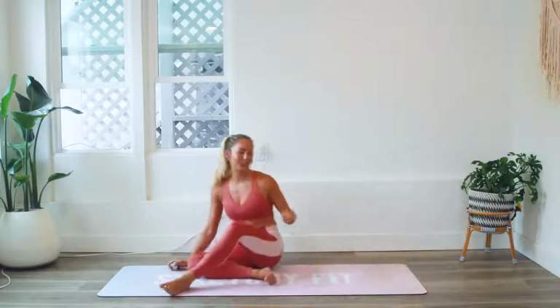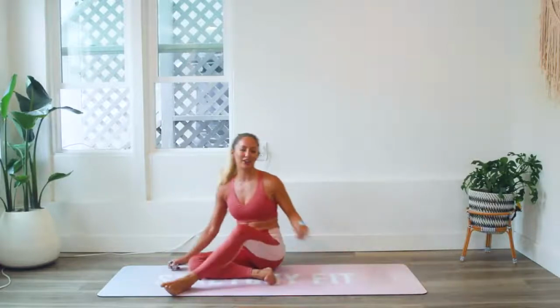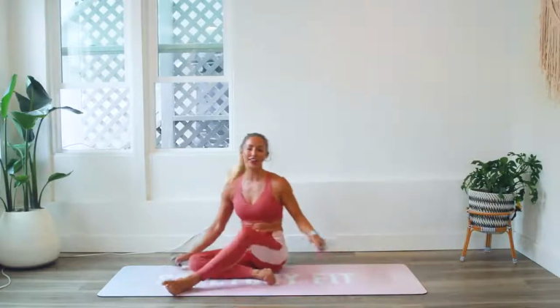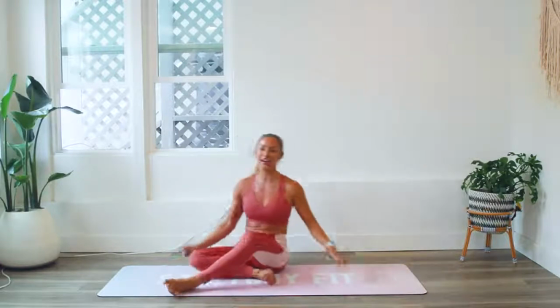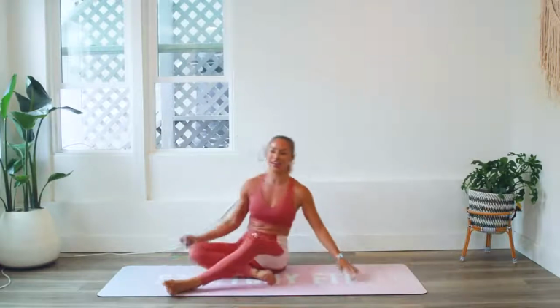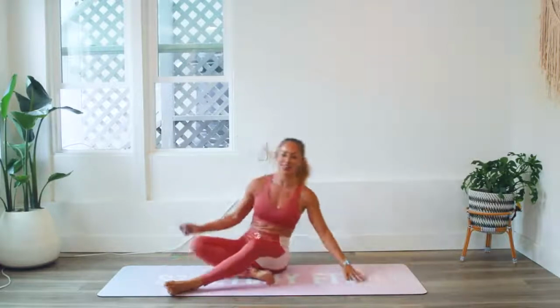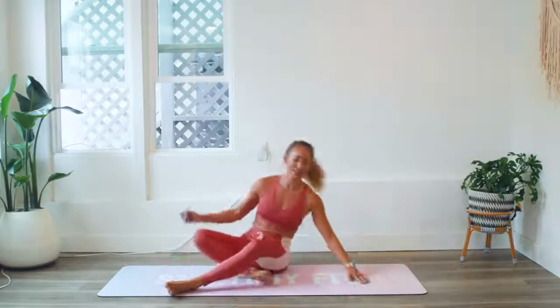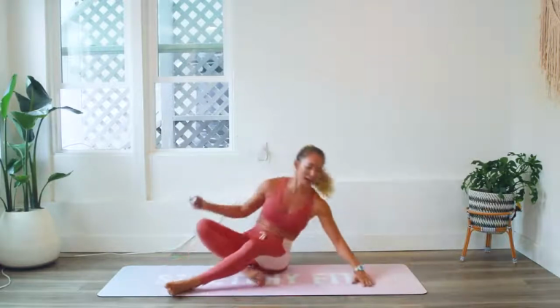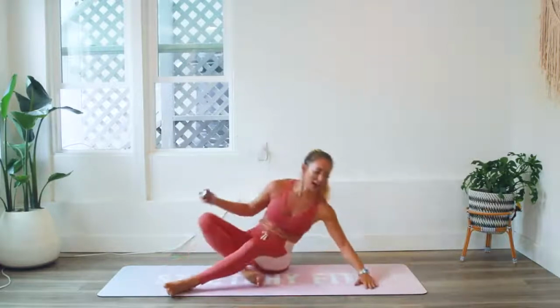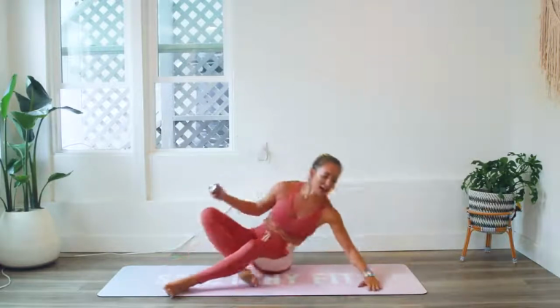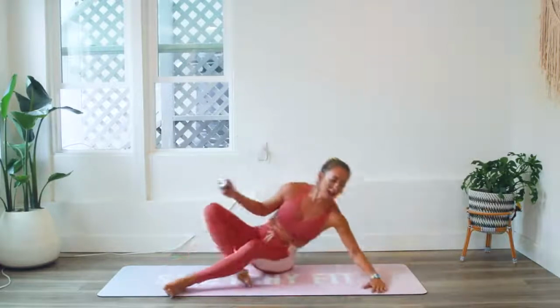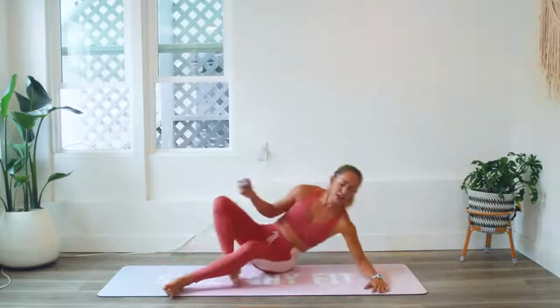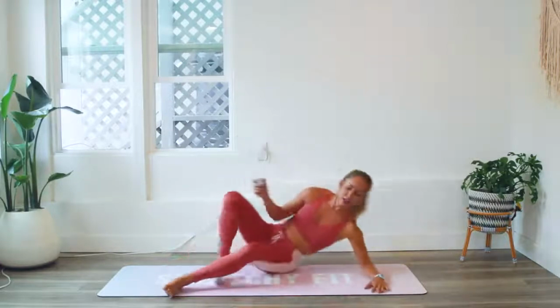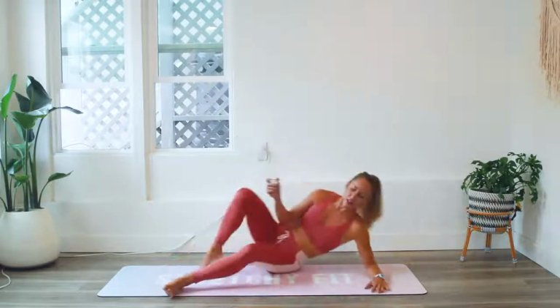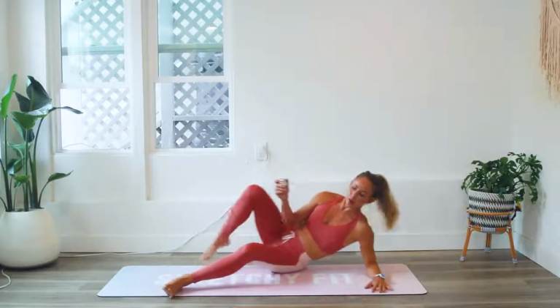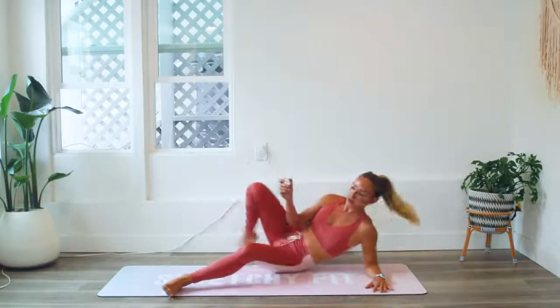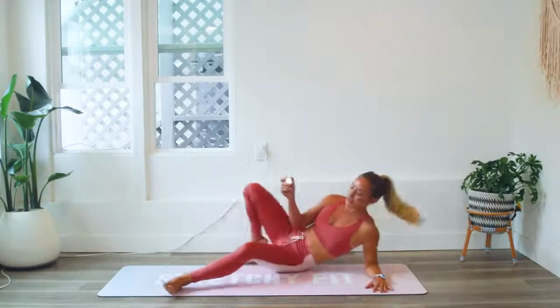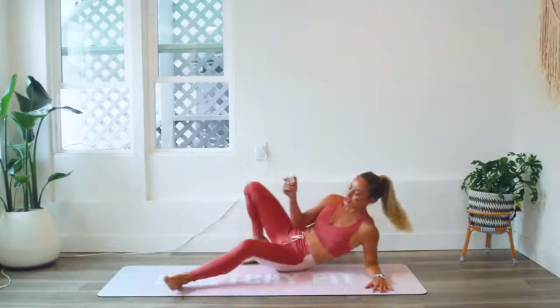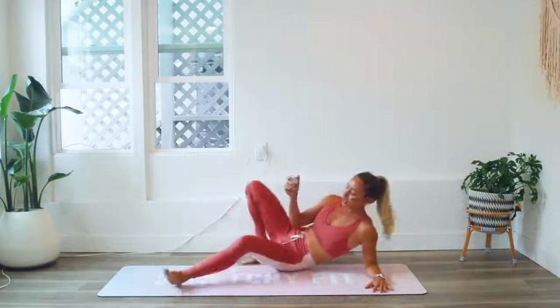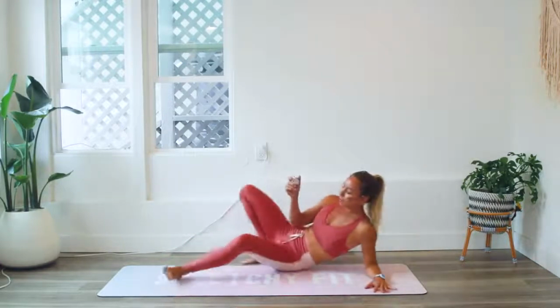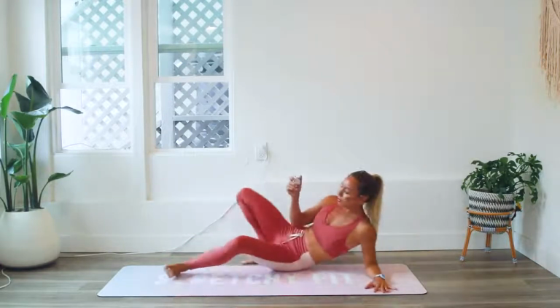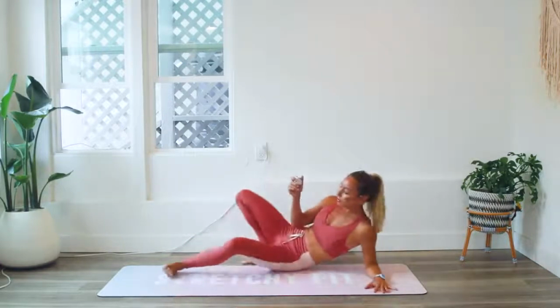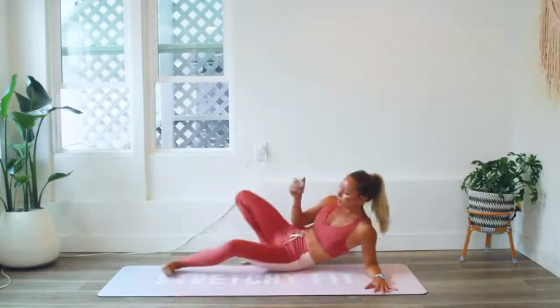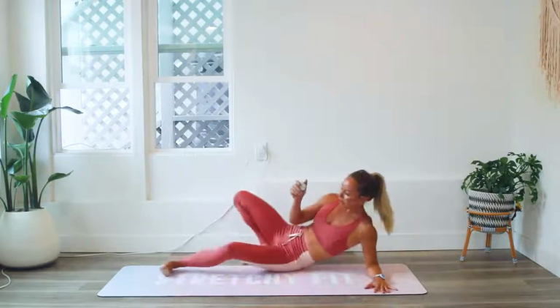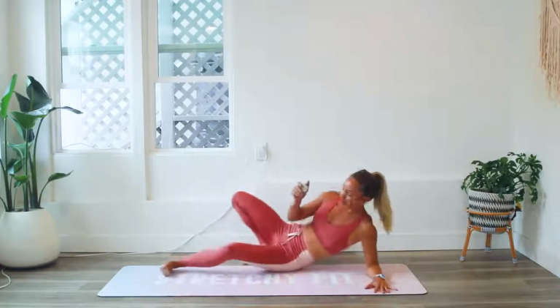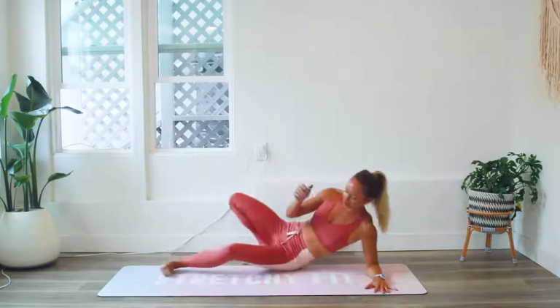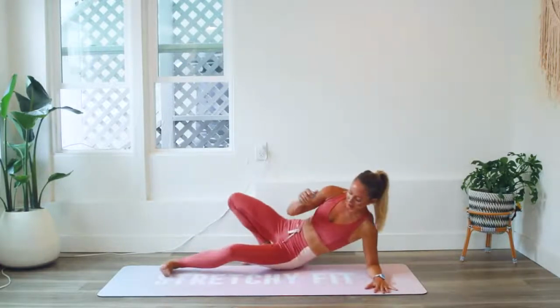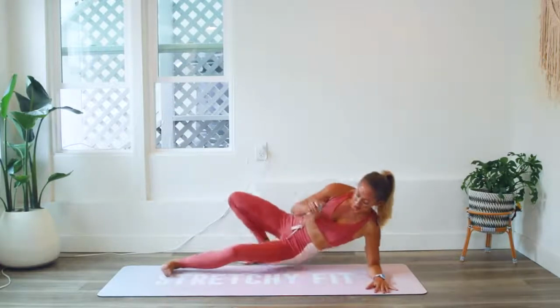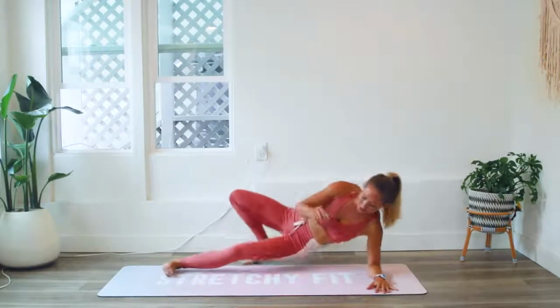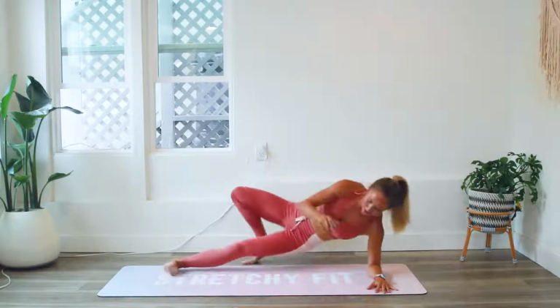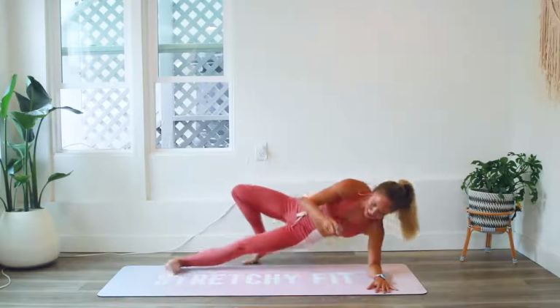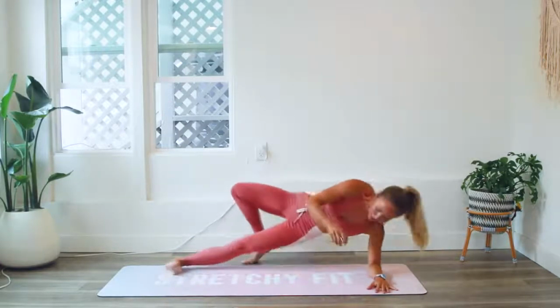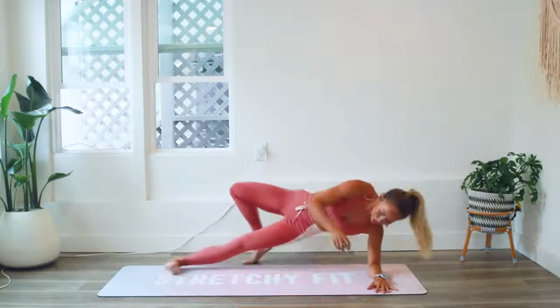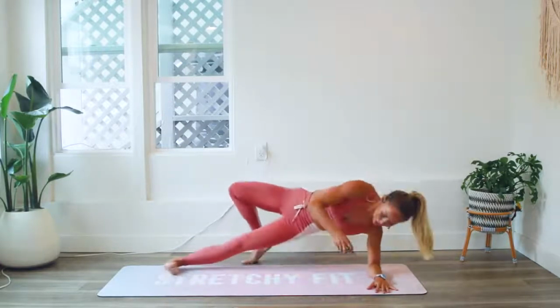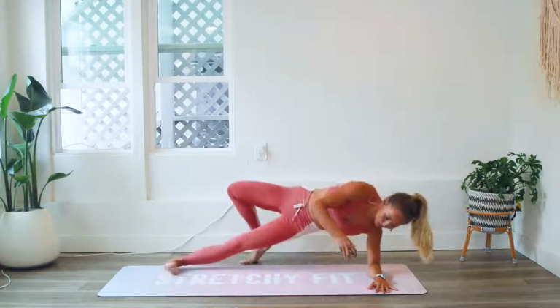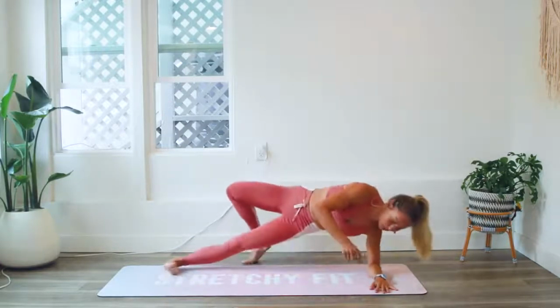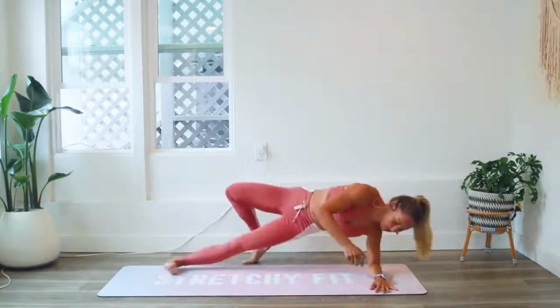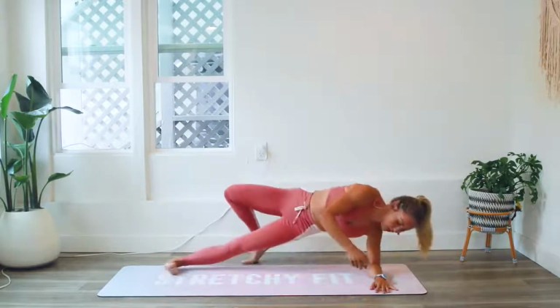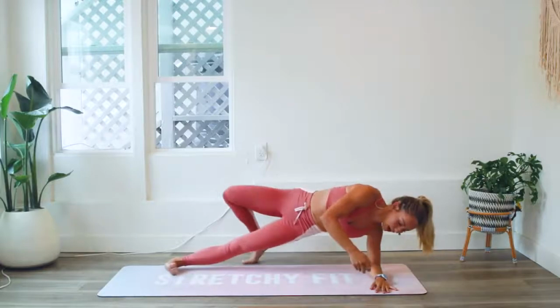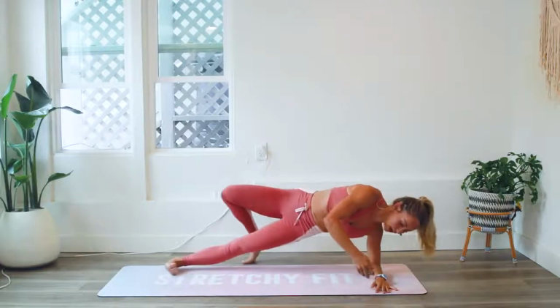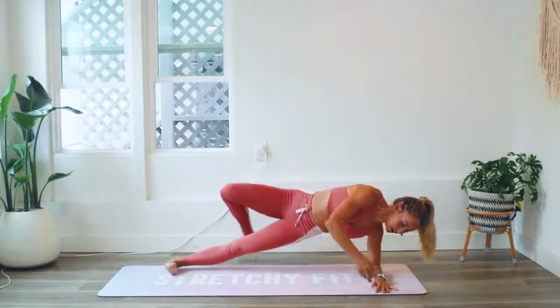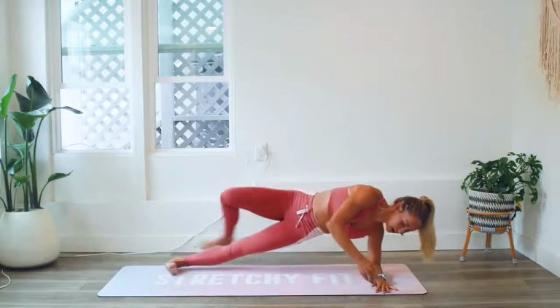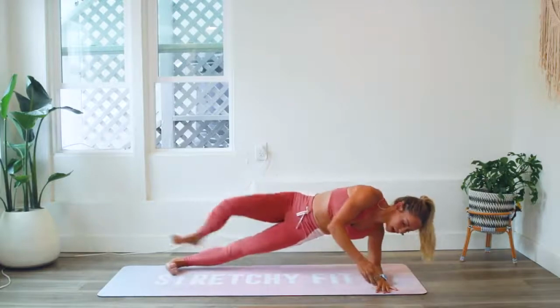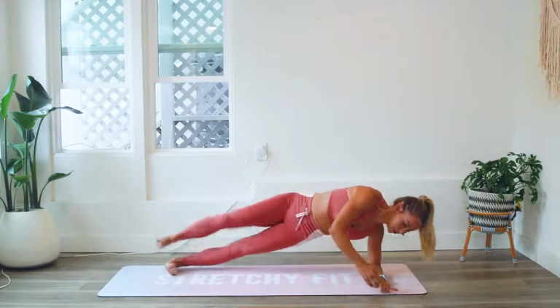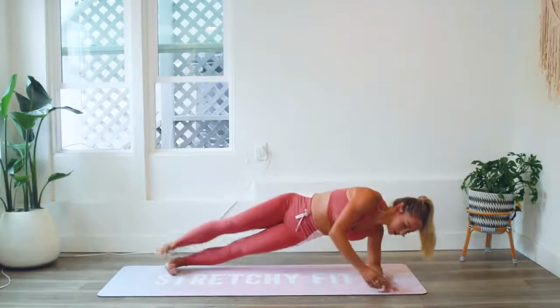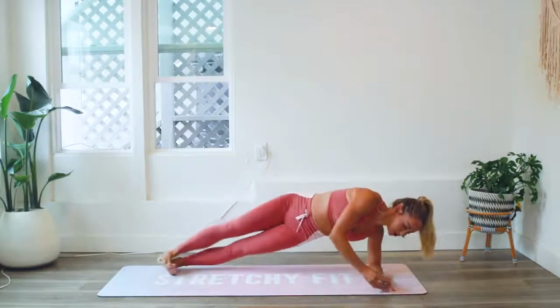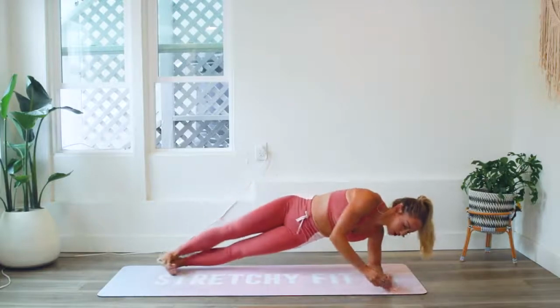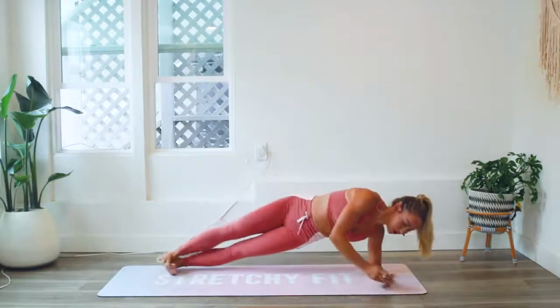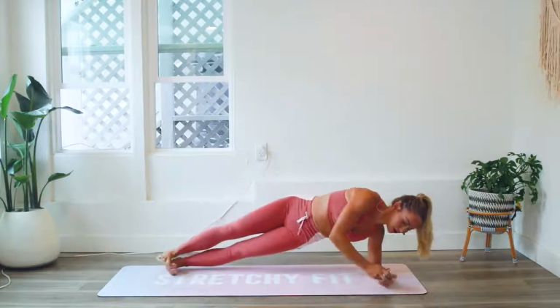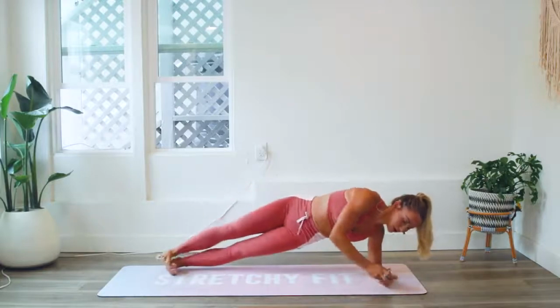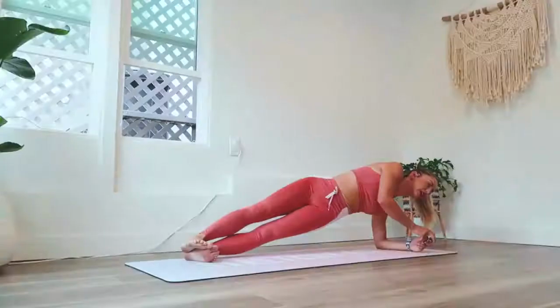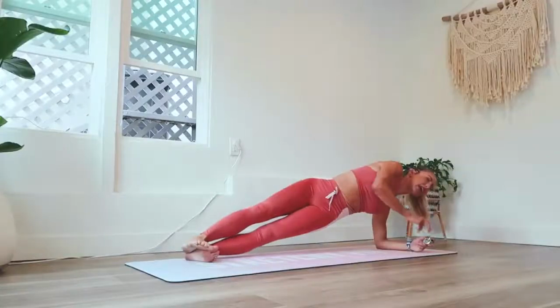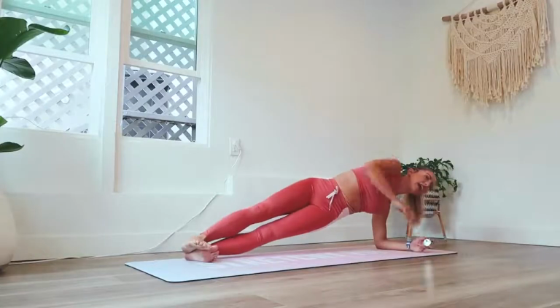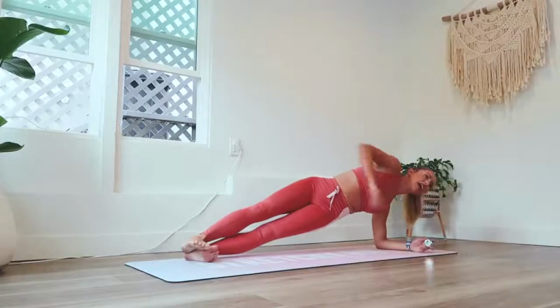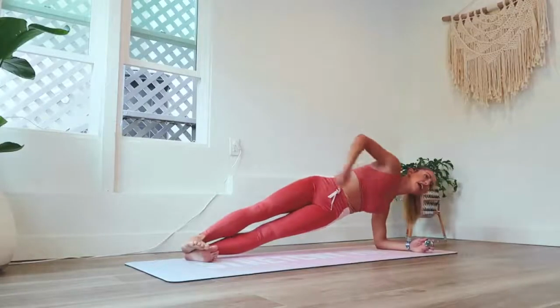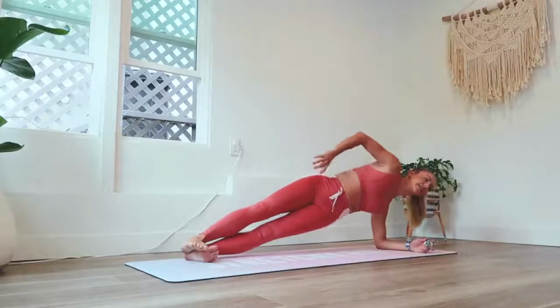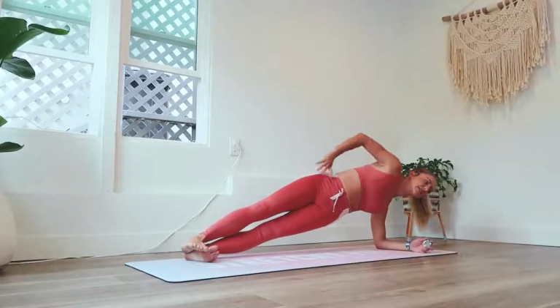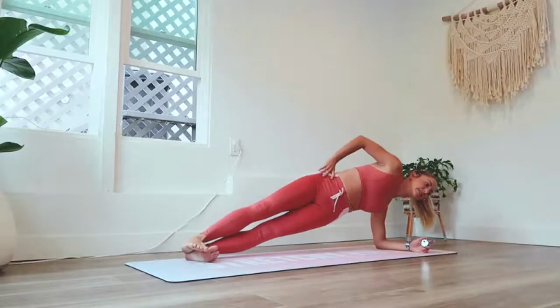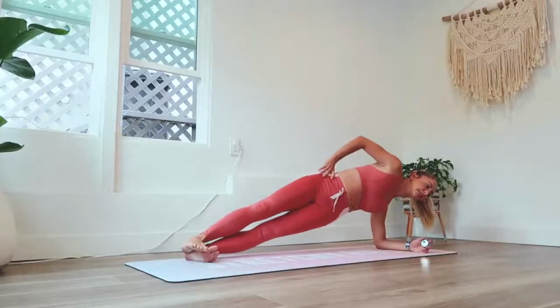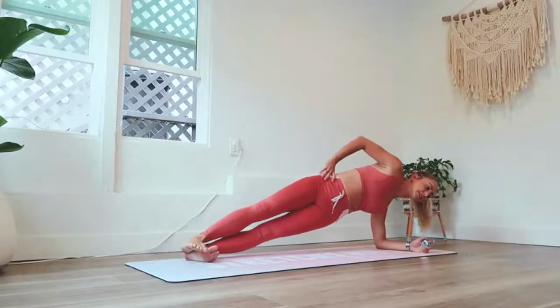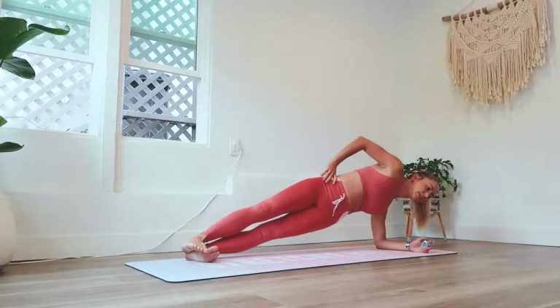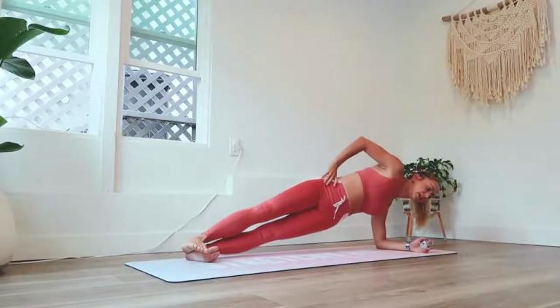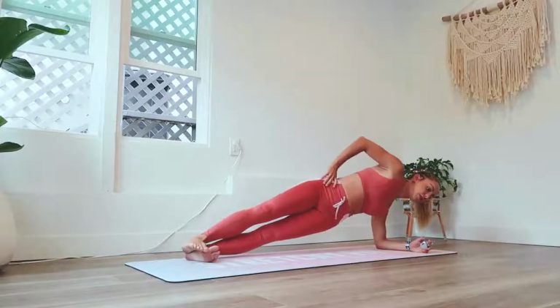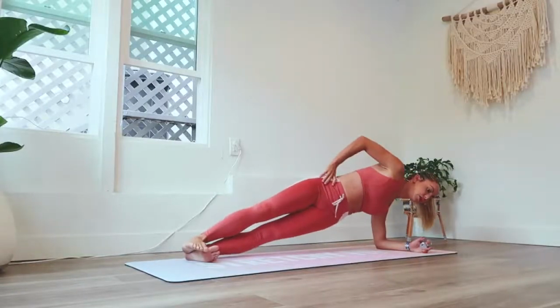Let's go to the other side. Place your elbow down, stack the feet right on top of each other, and let's go.